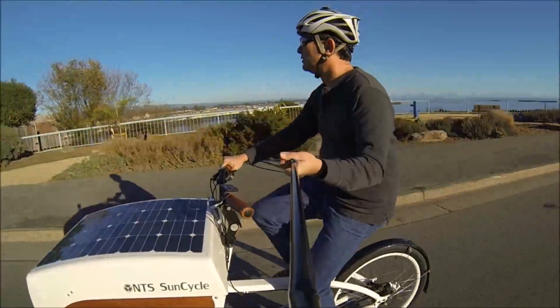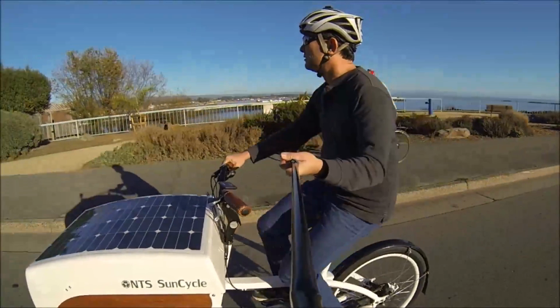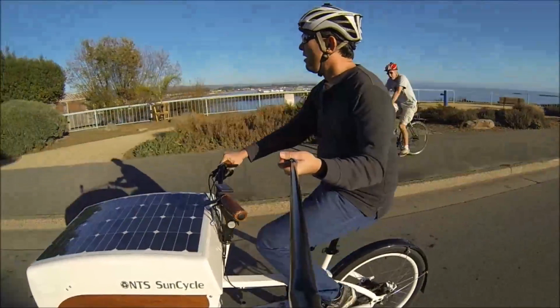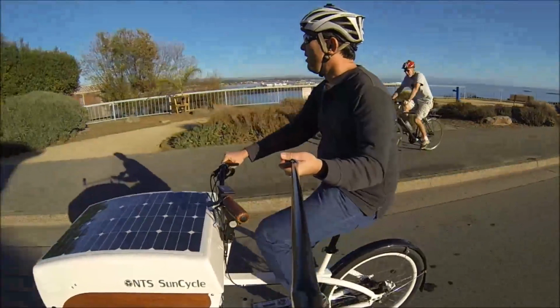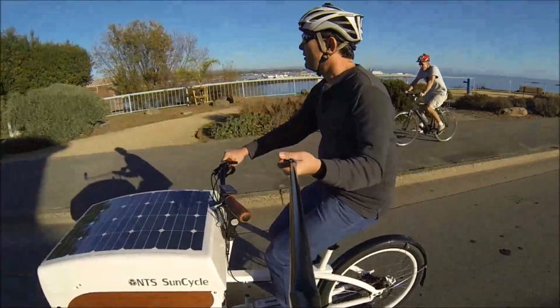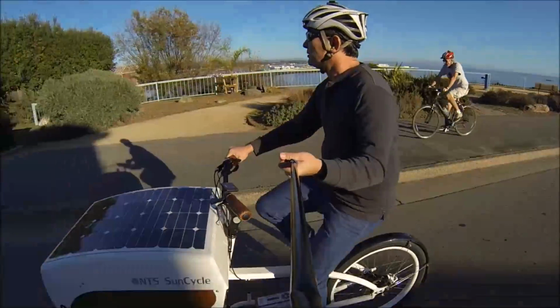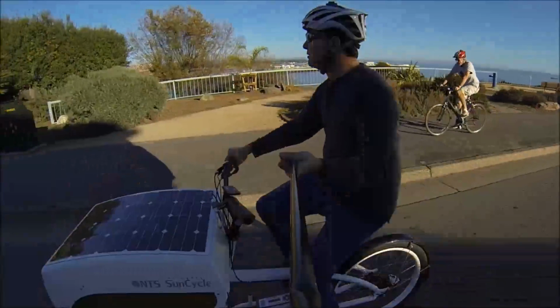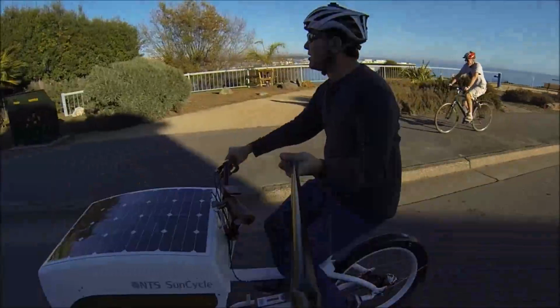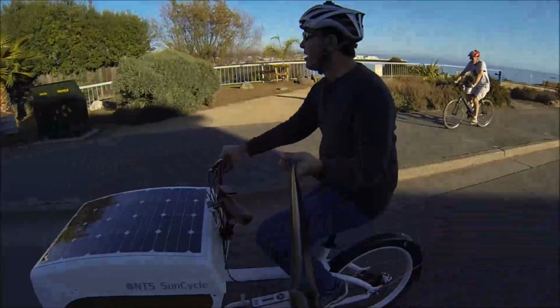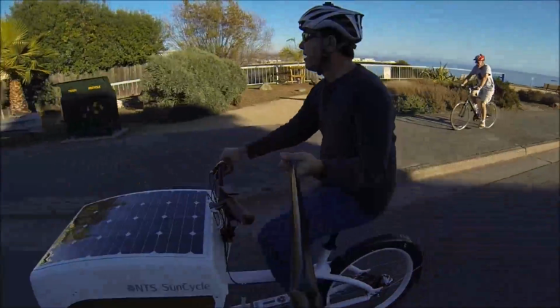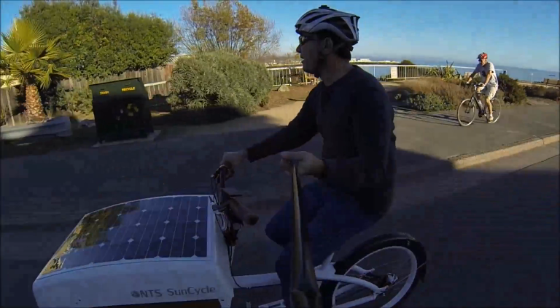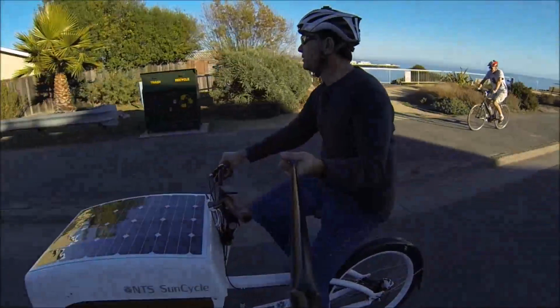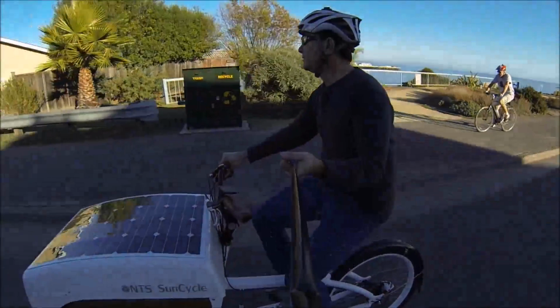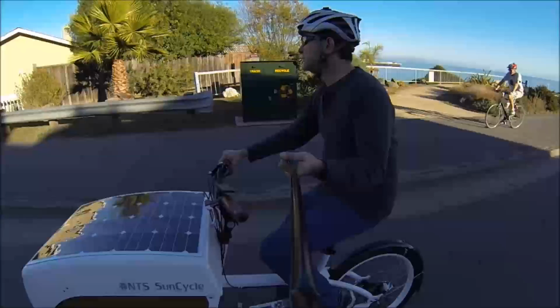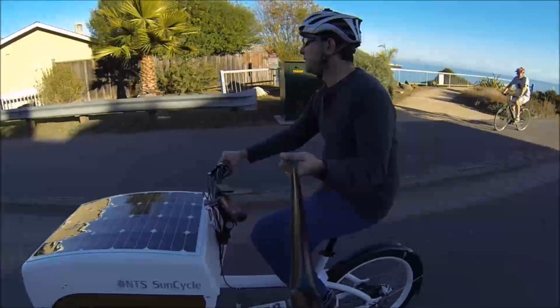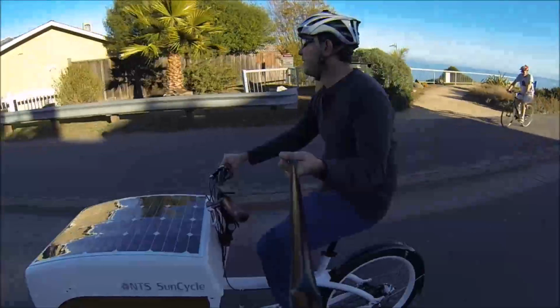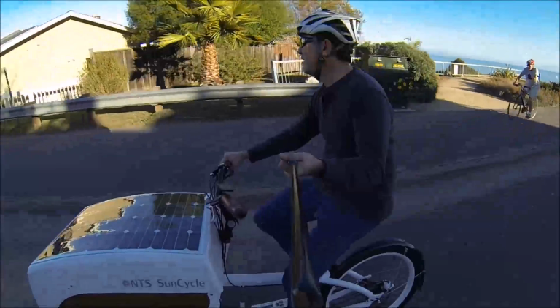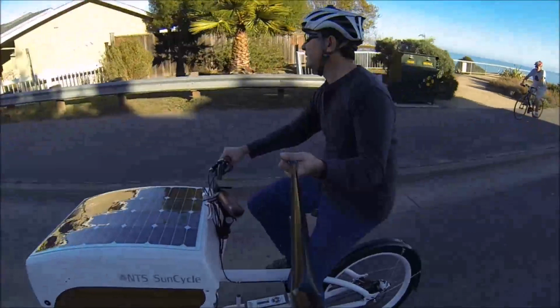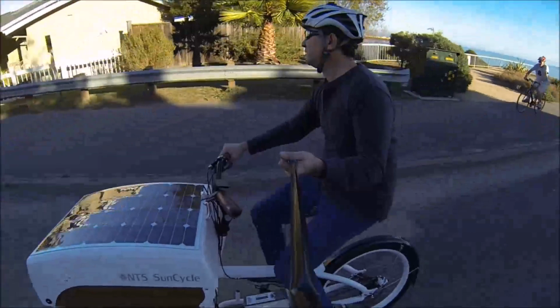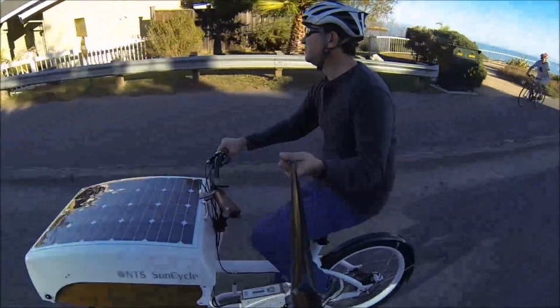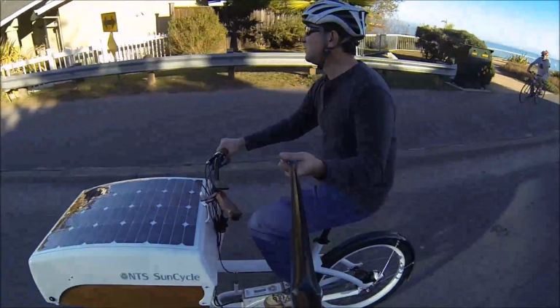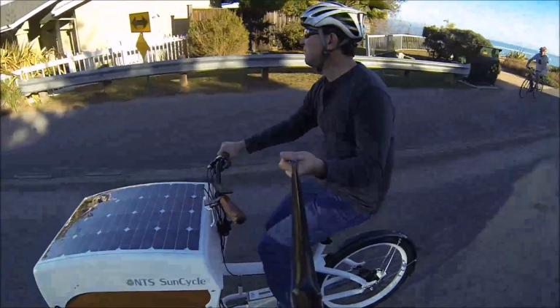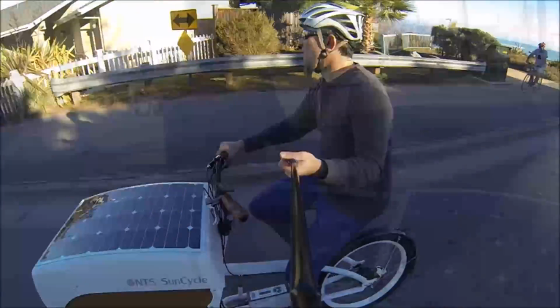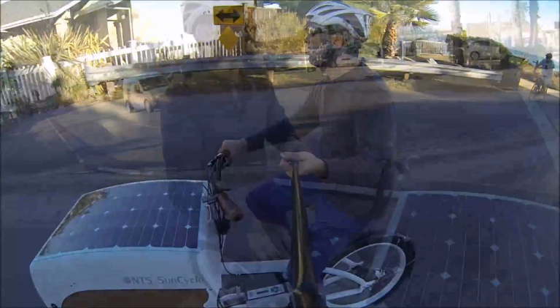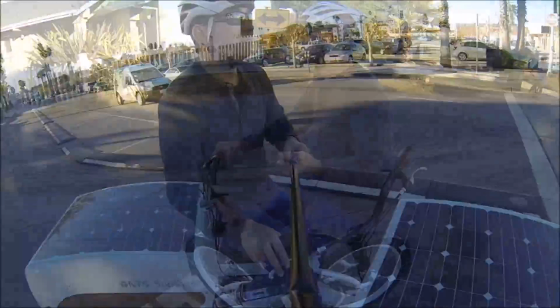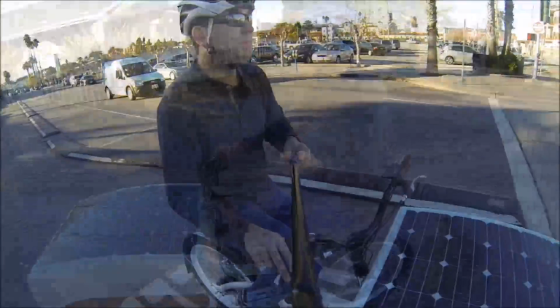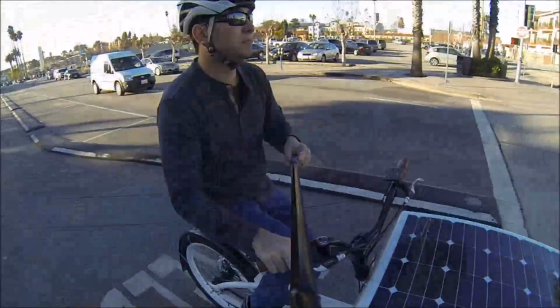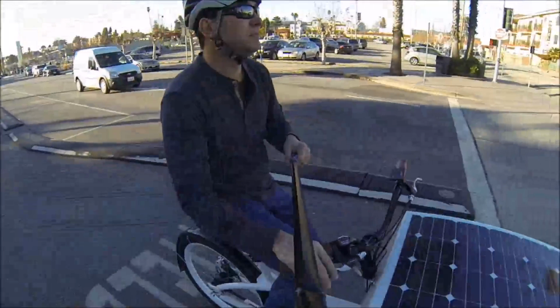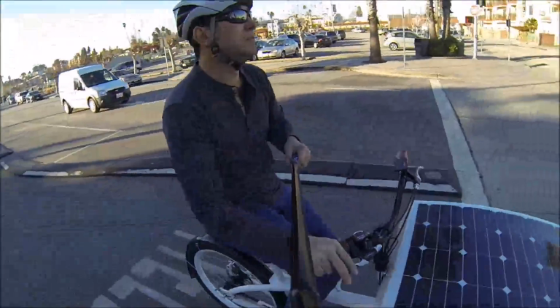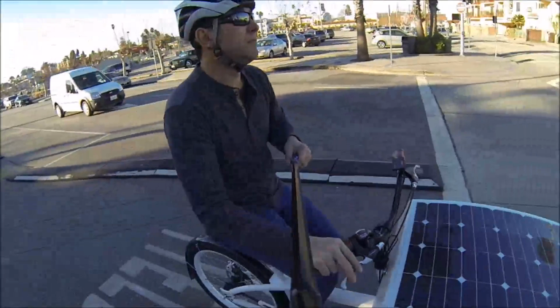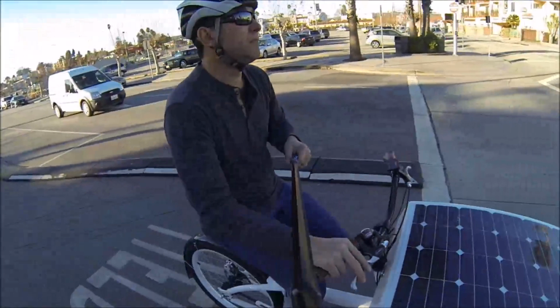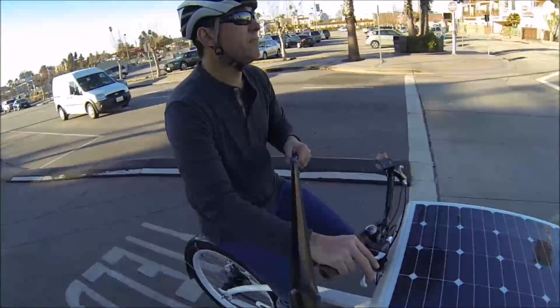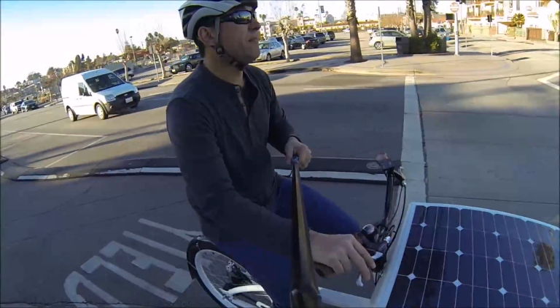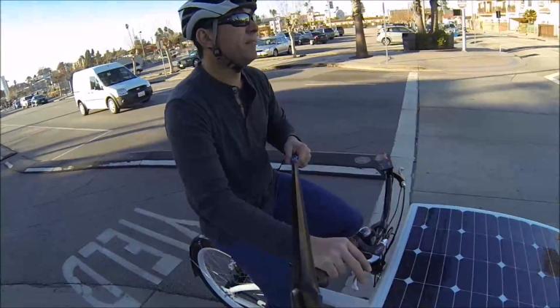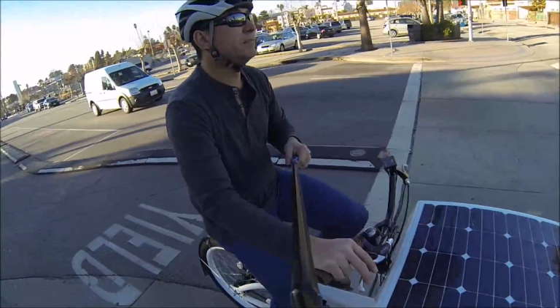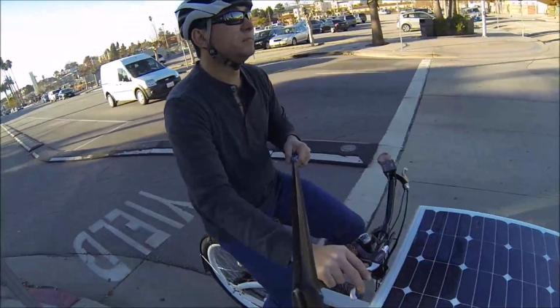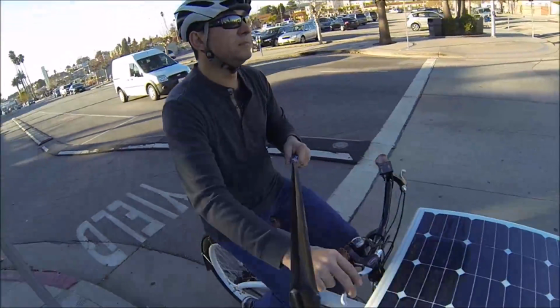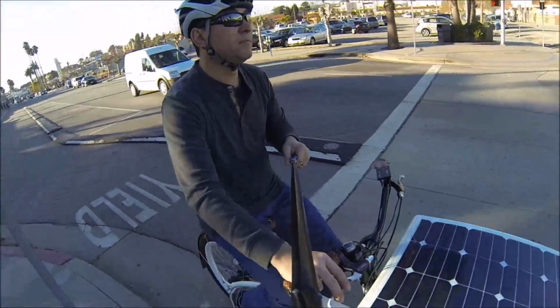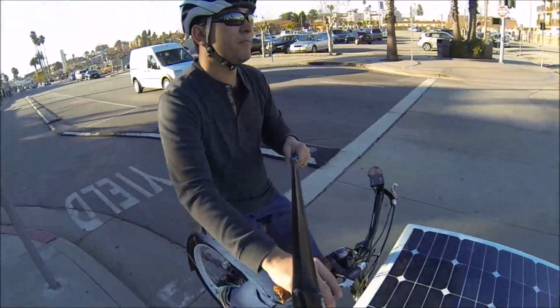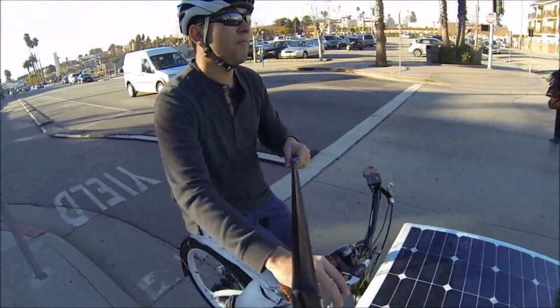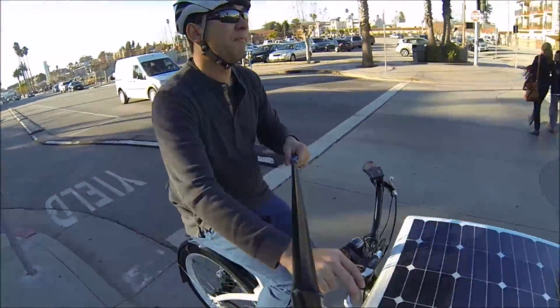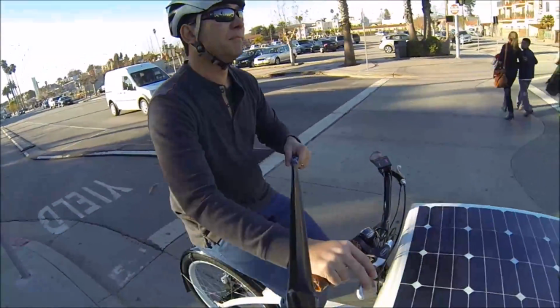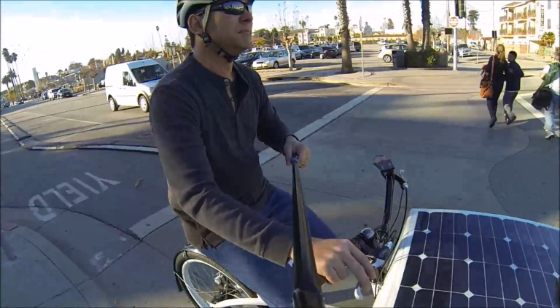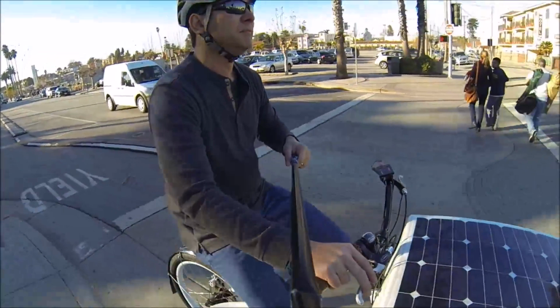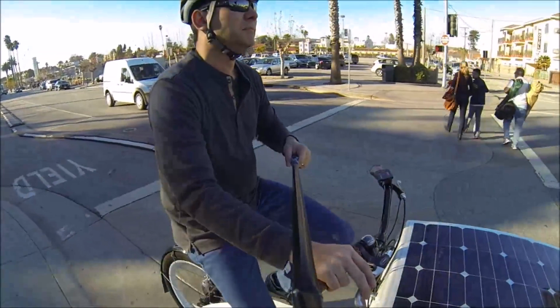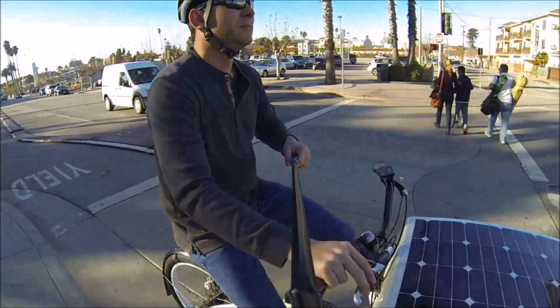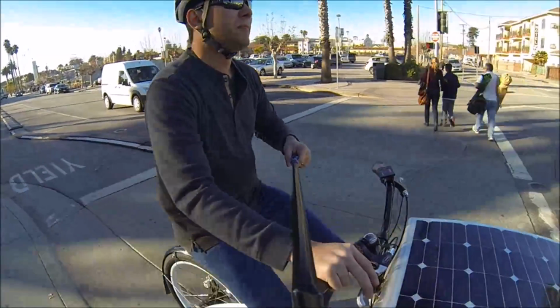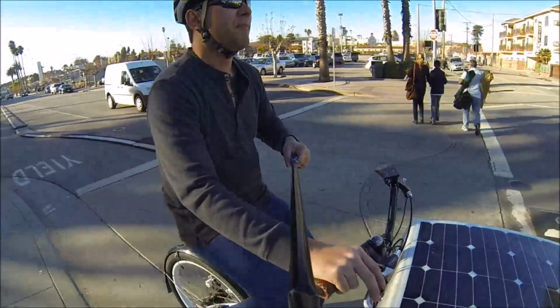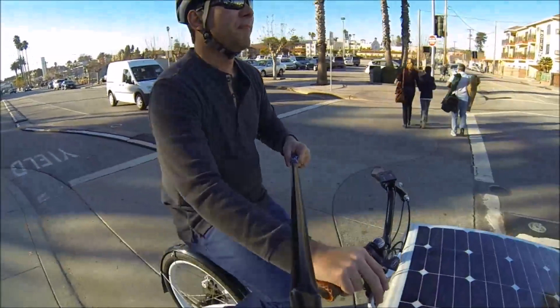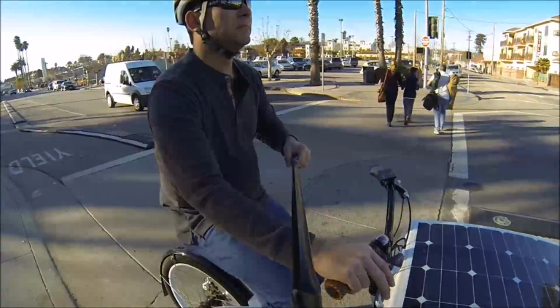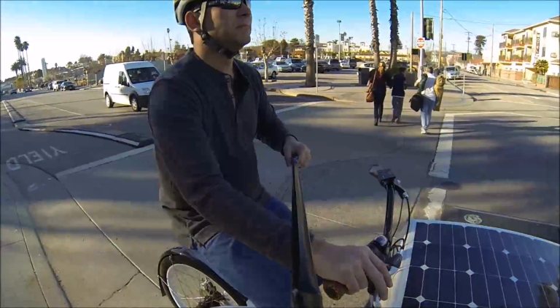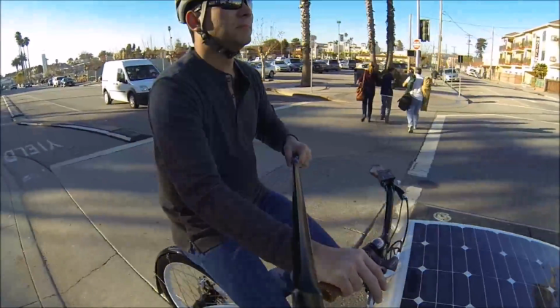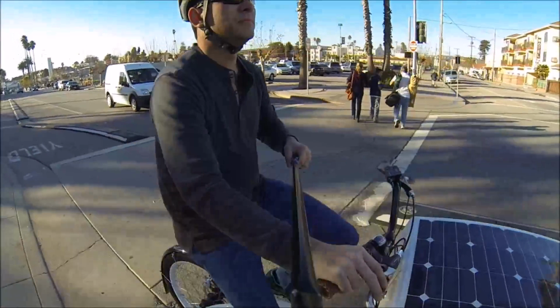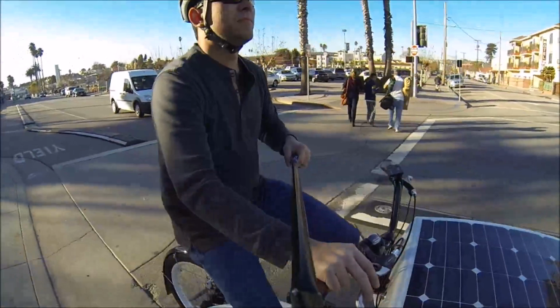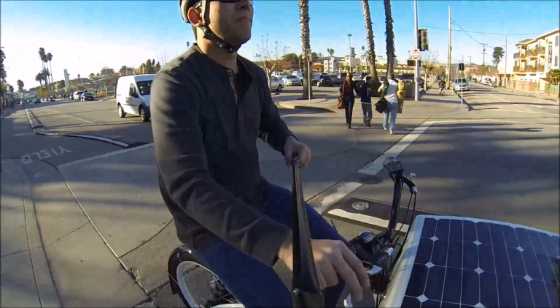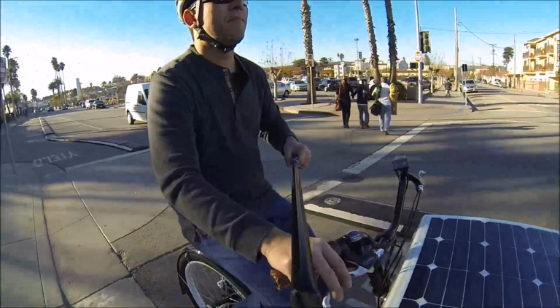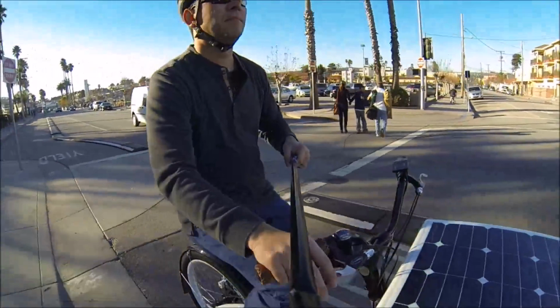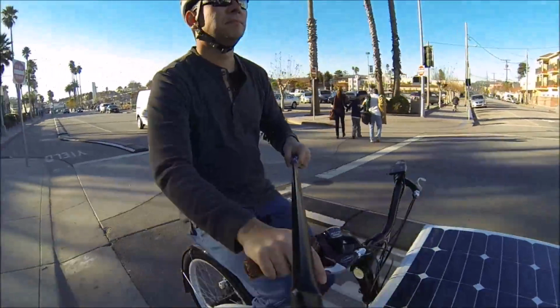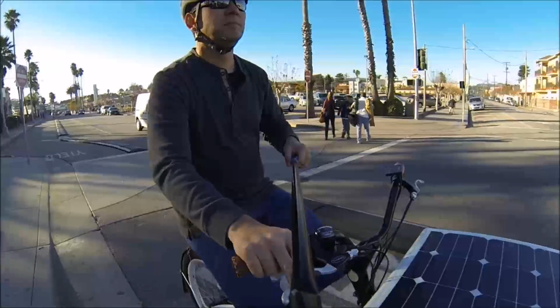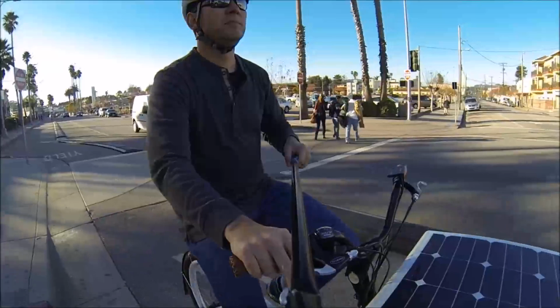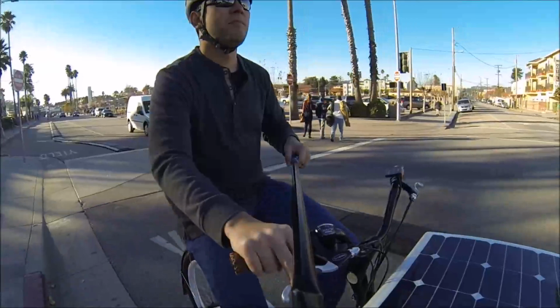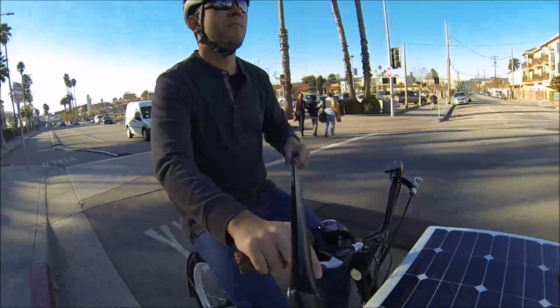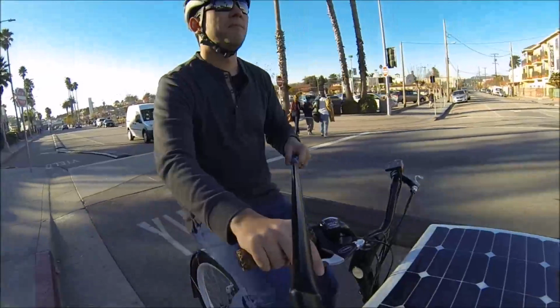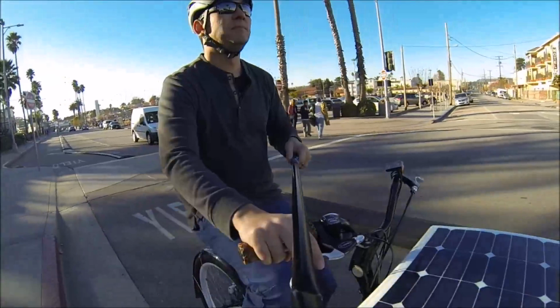It gets a lot of looks. The solar panel on the top of the locking lid looks very space-age. I like the fact that there is a locking lid.